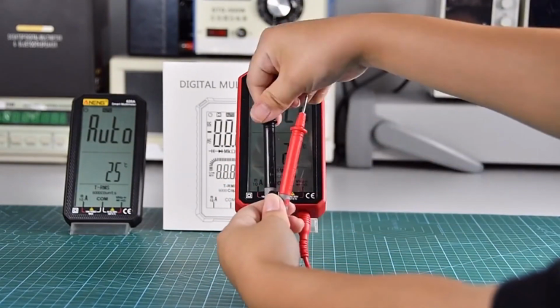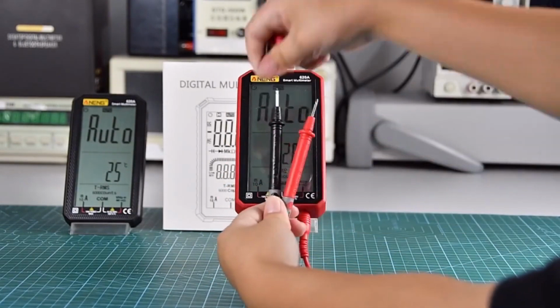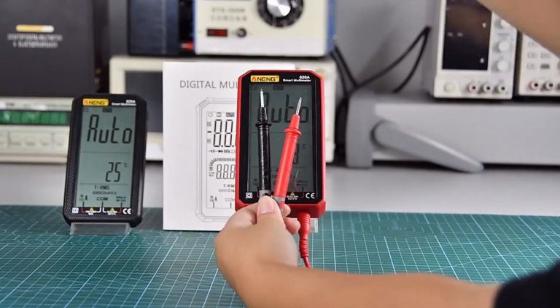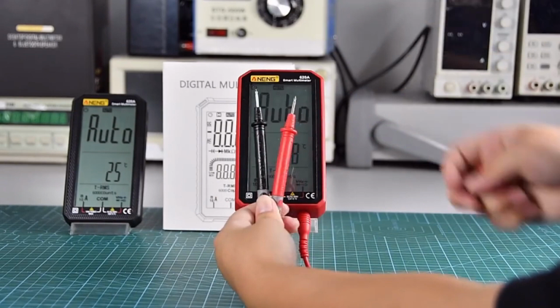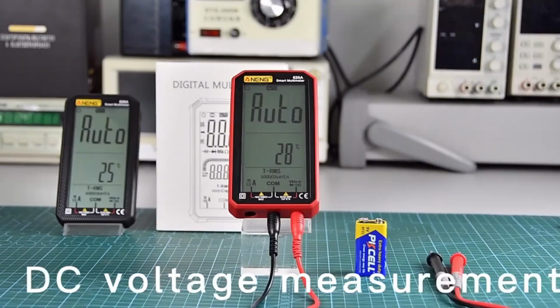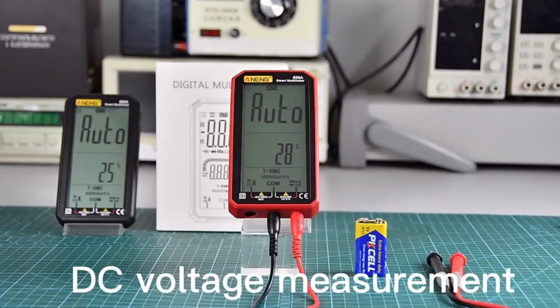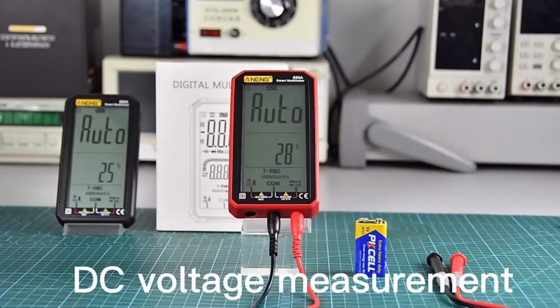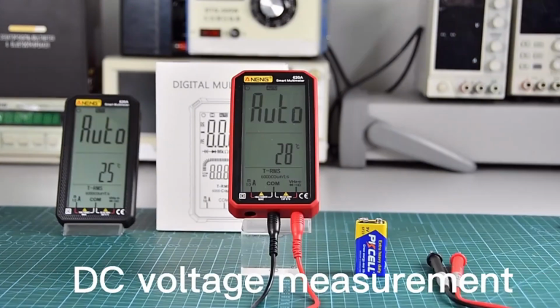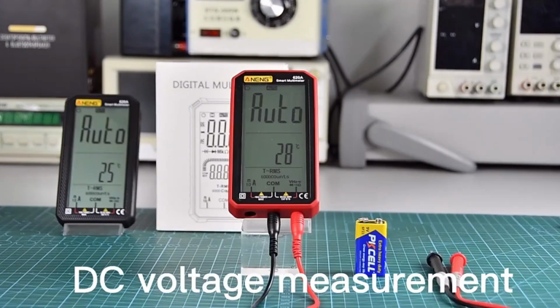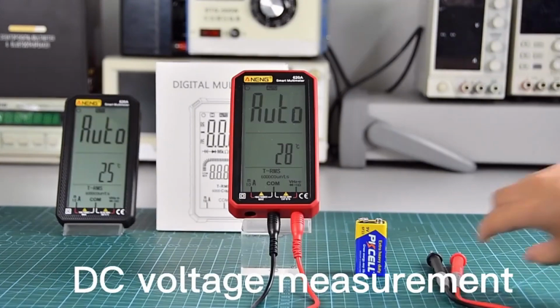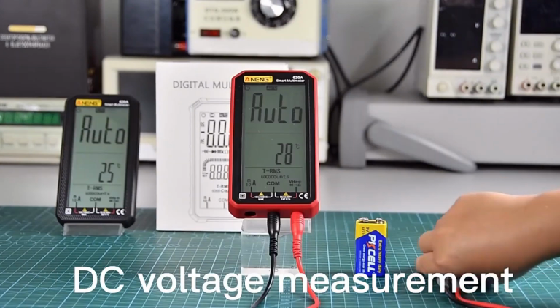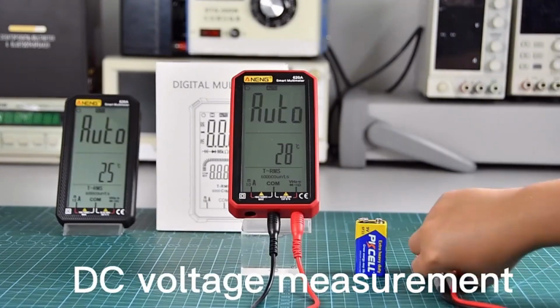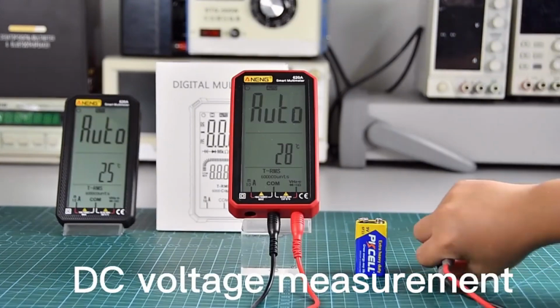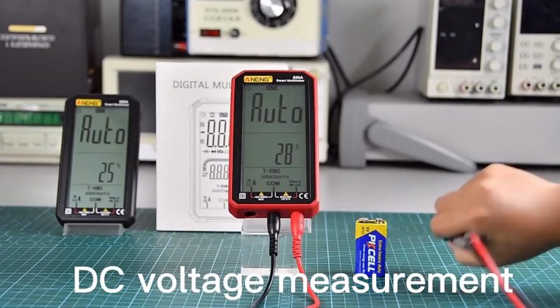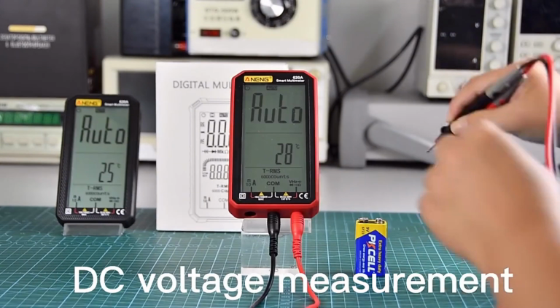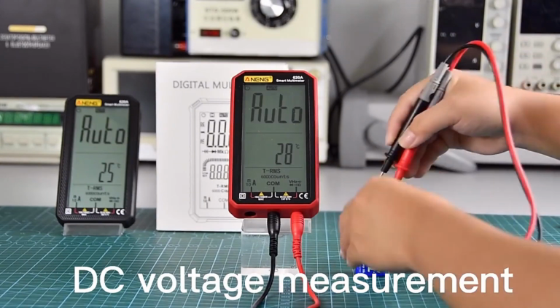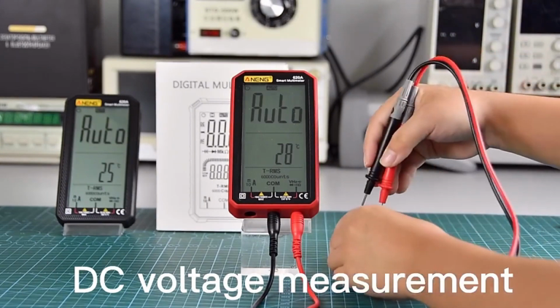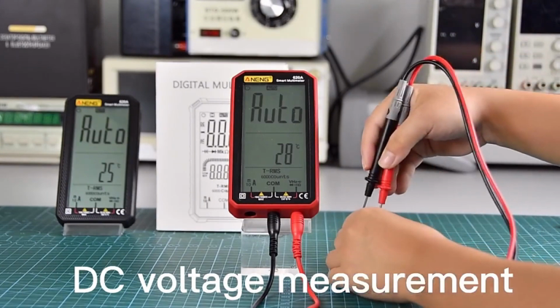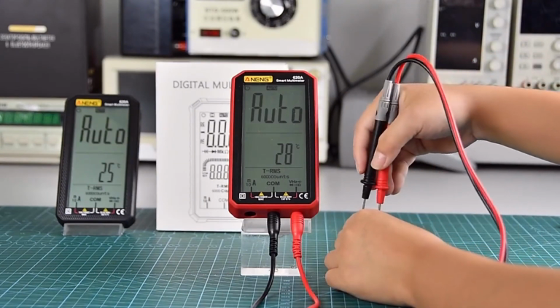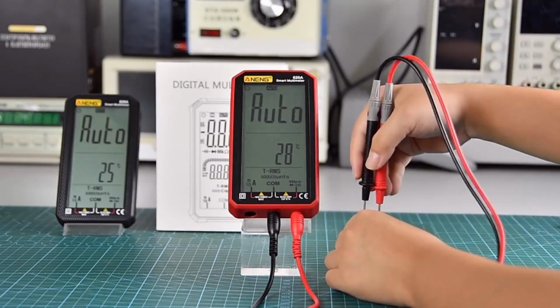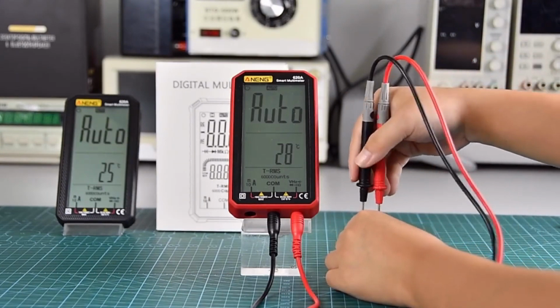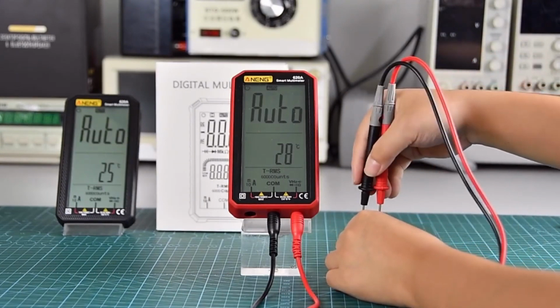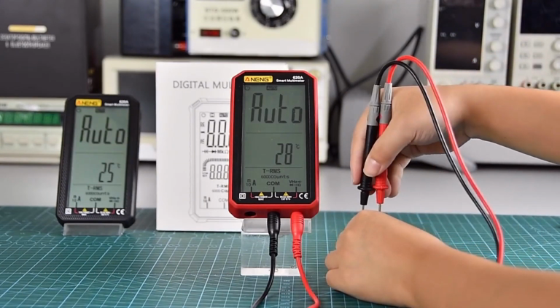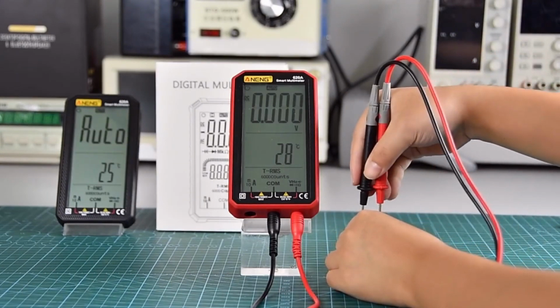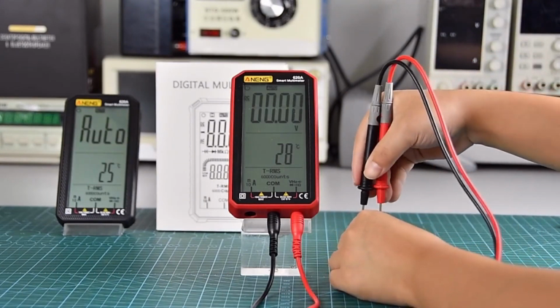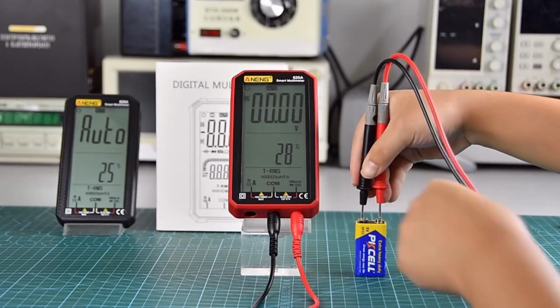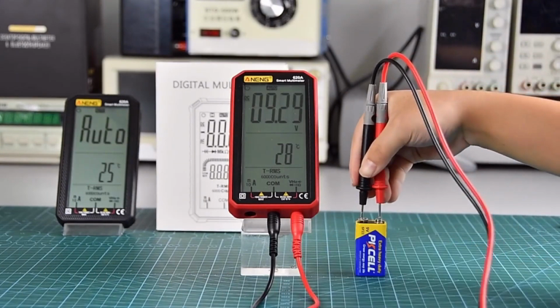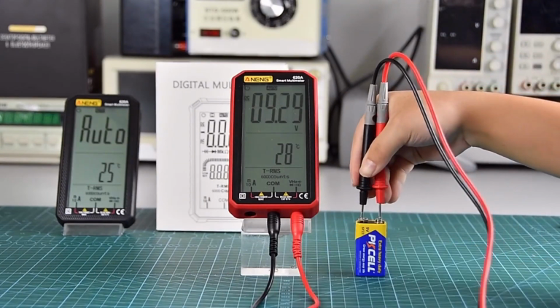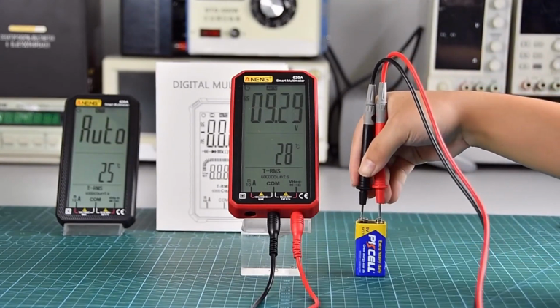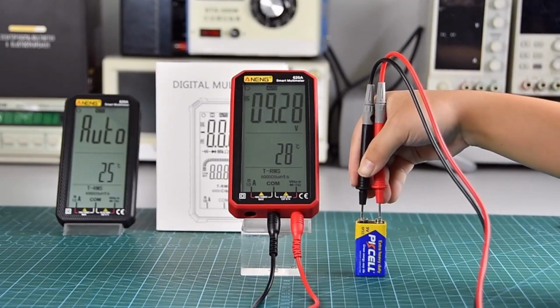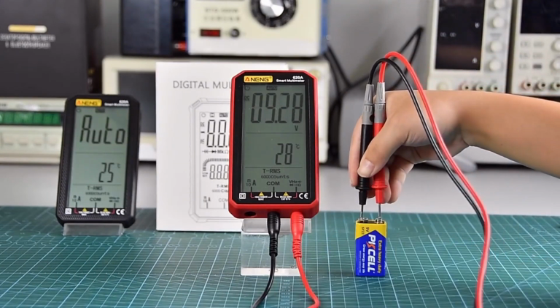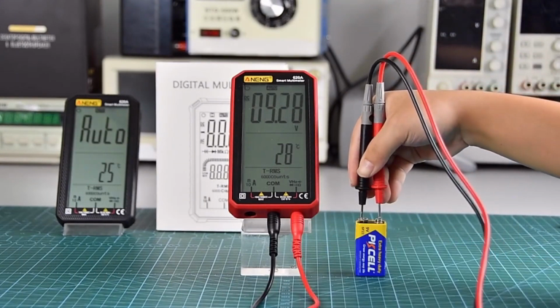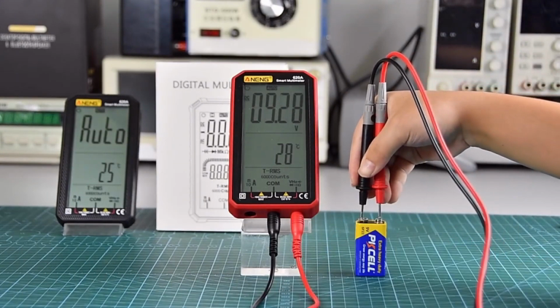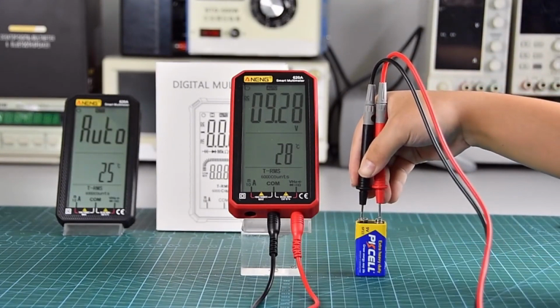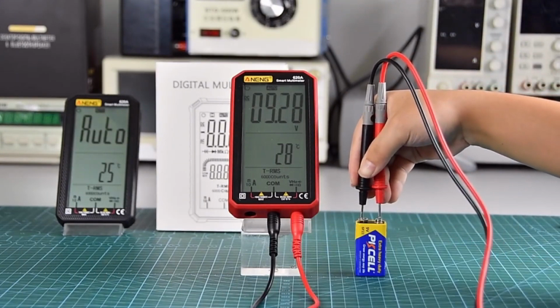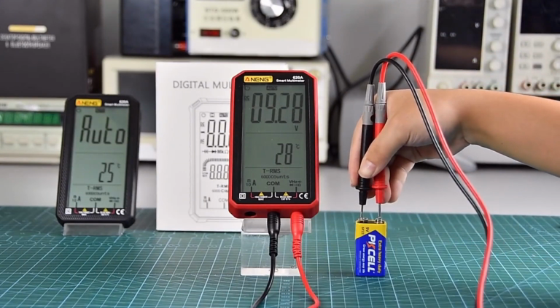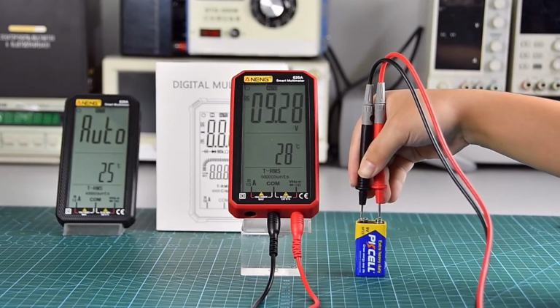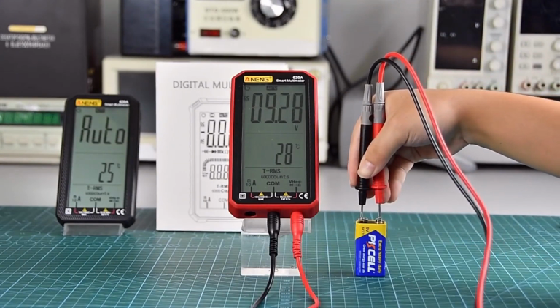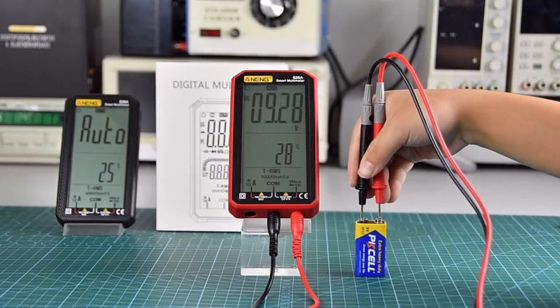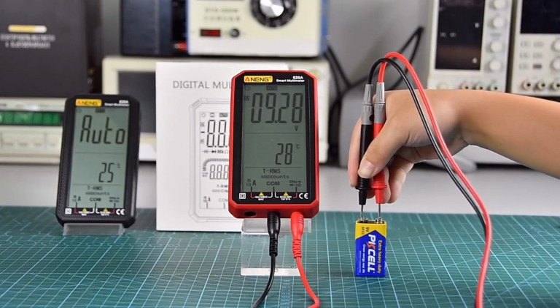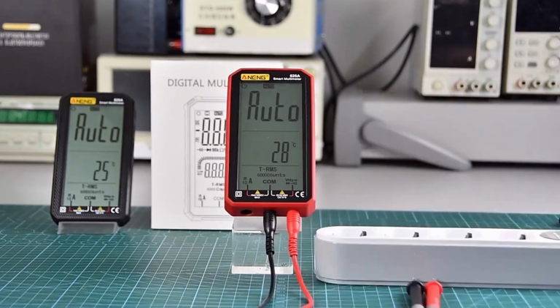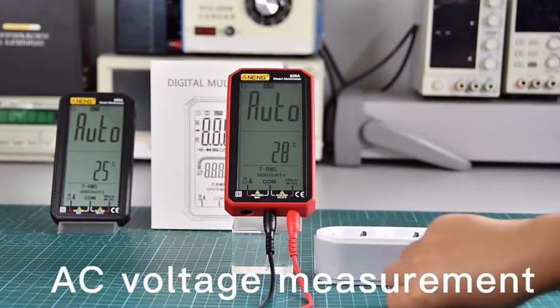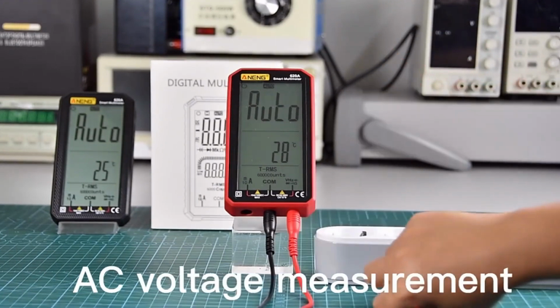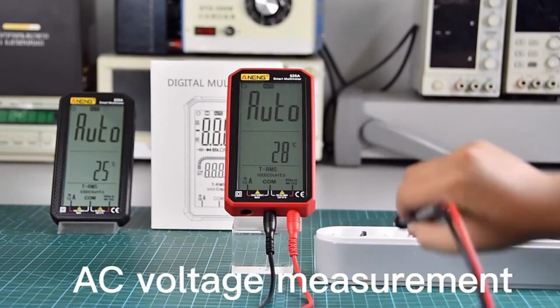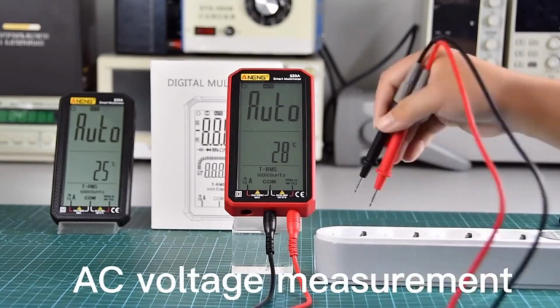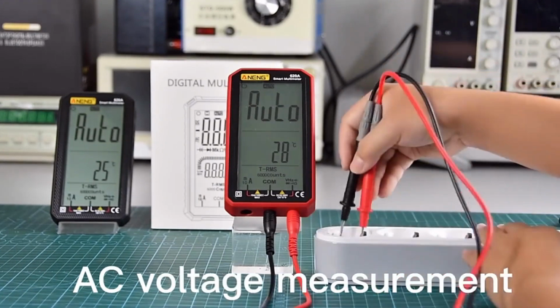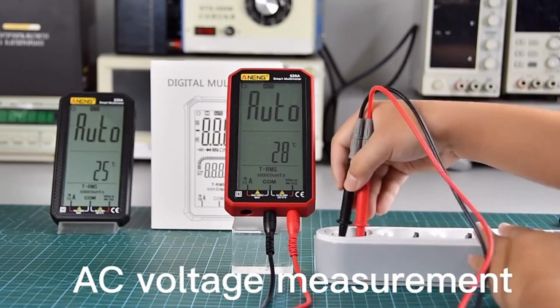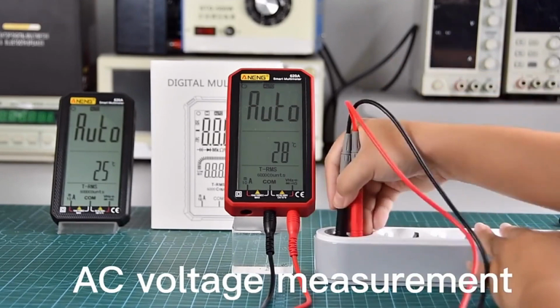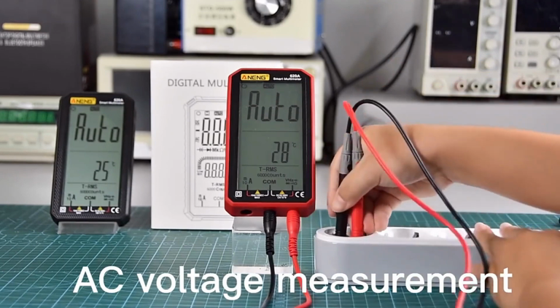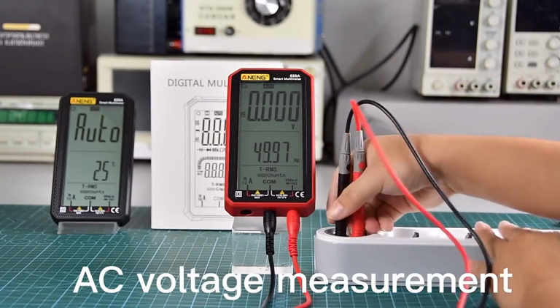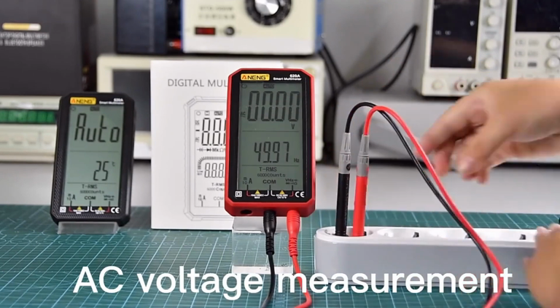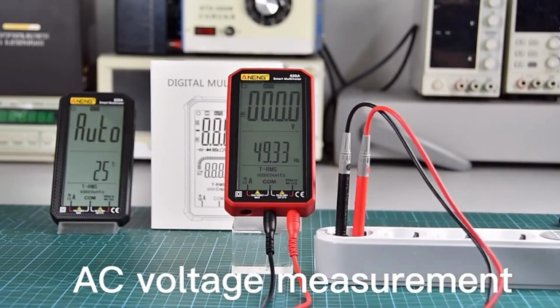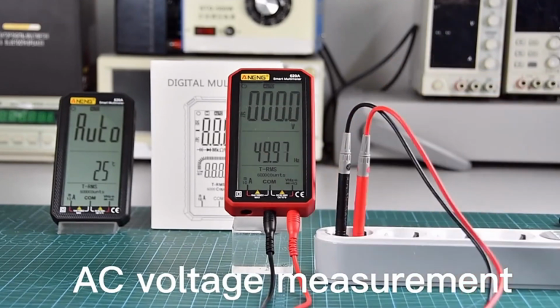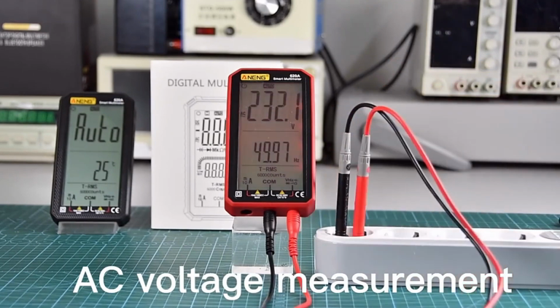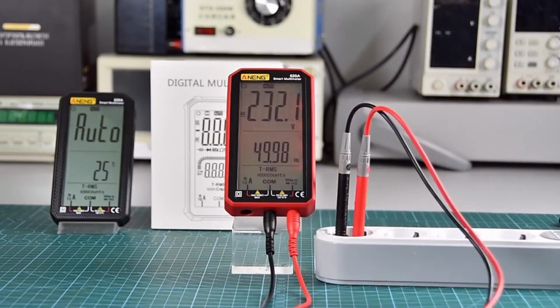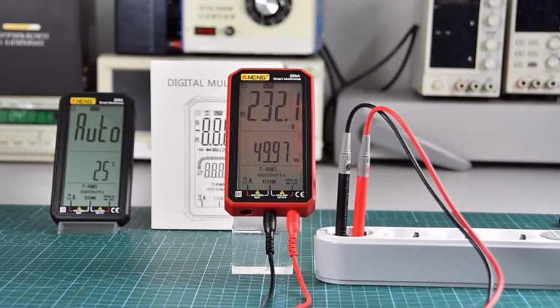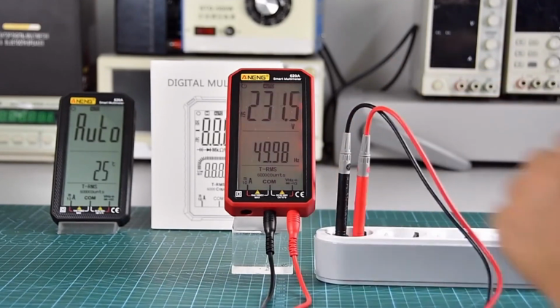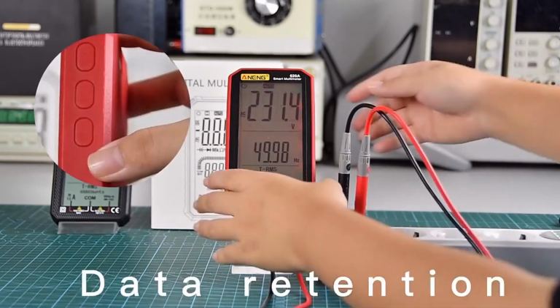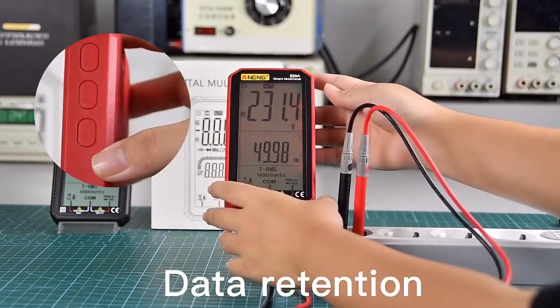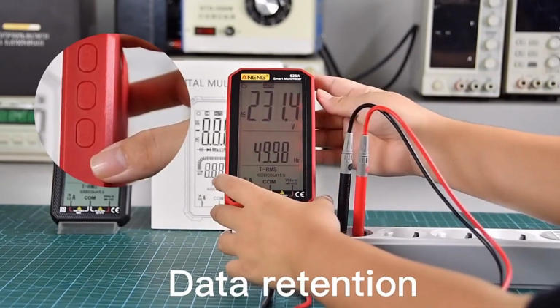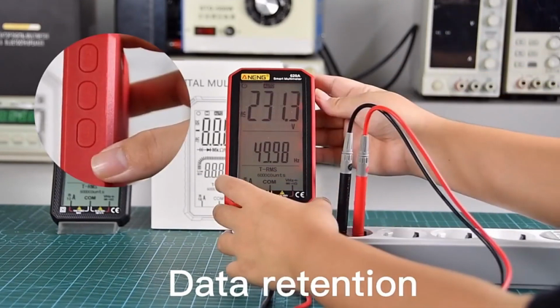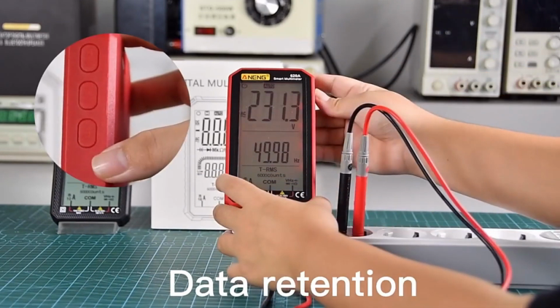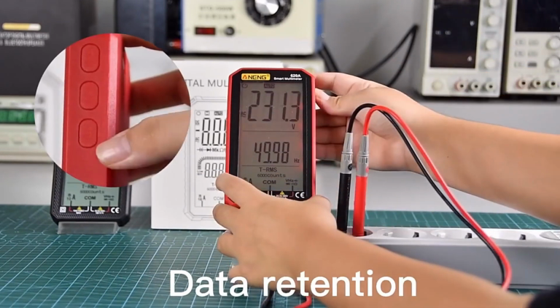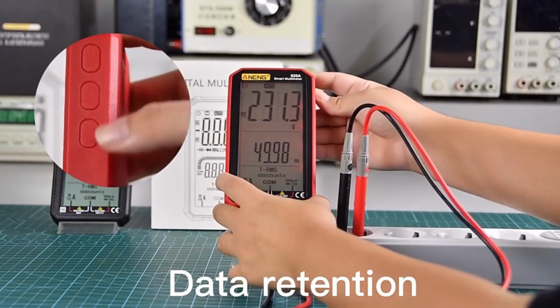DC voltage measurement. AC voltage measurement. Data retention.